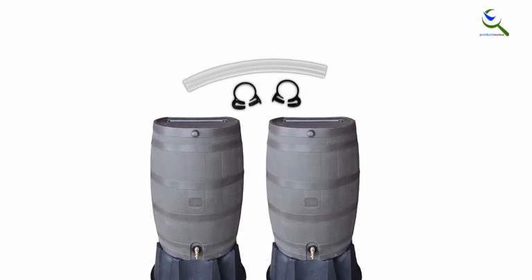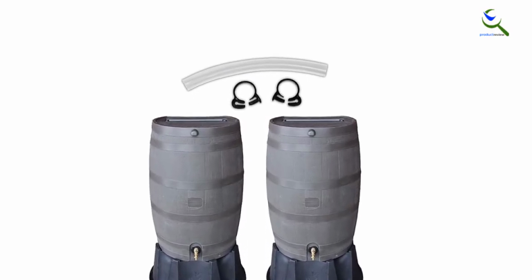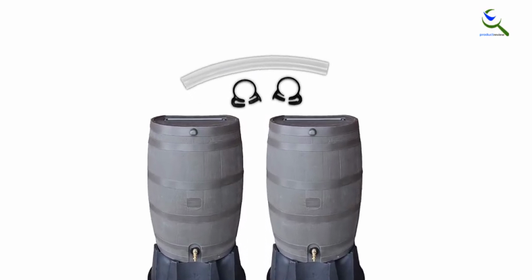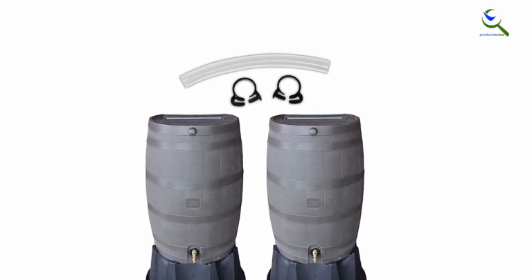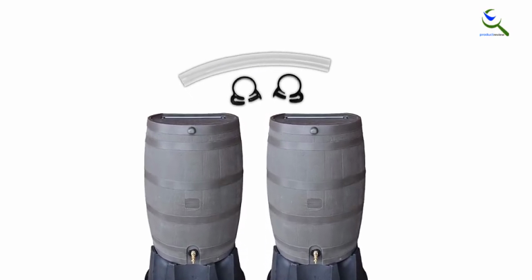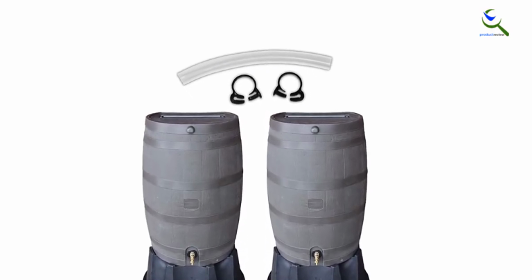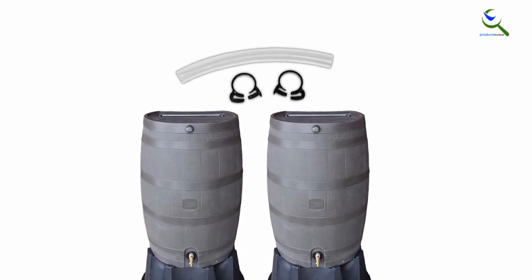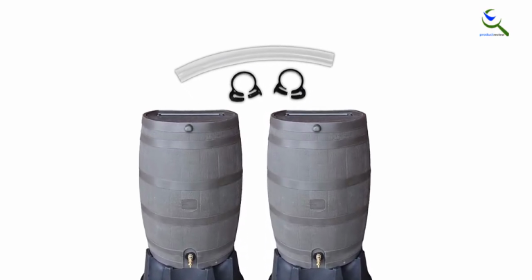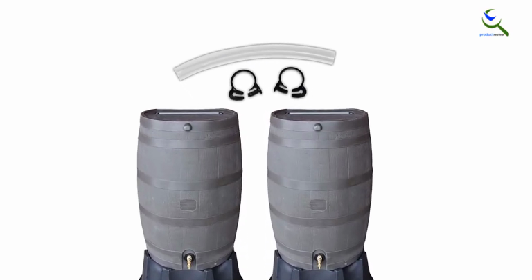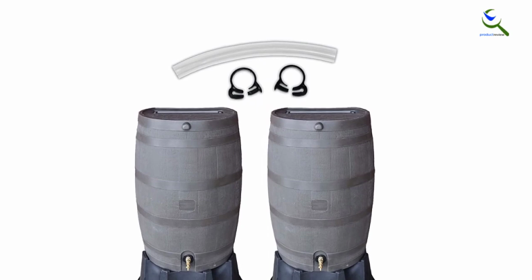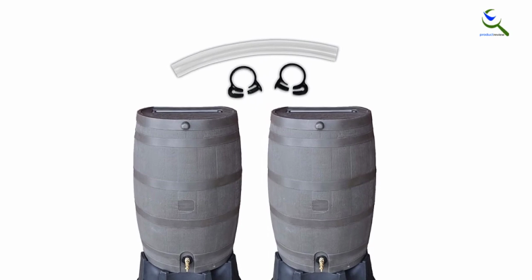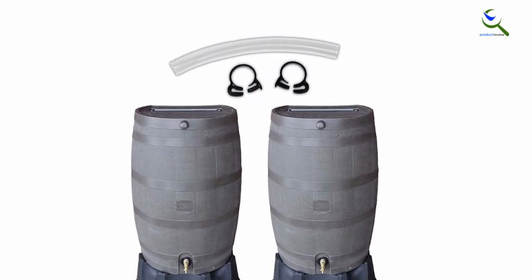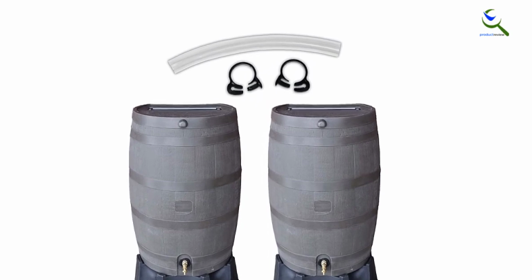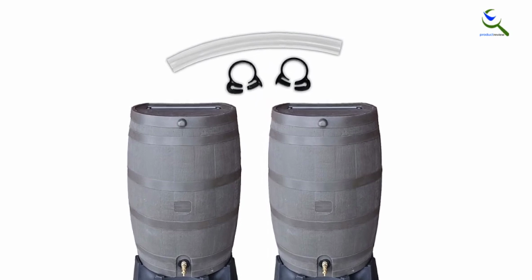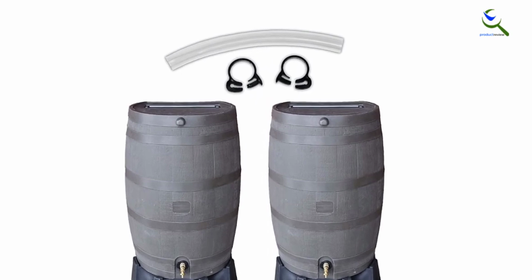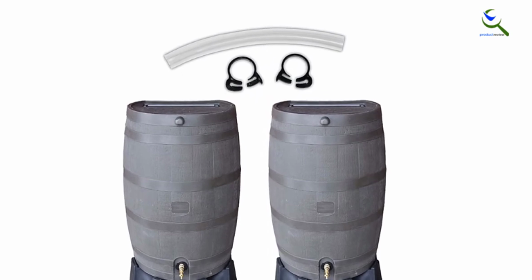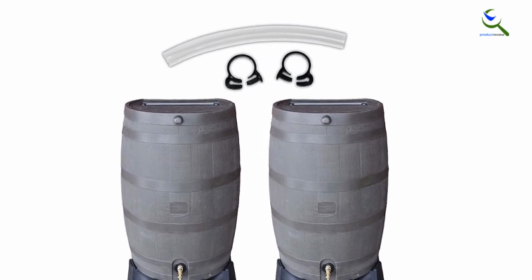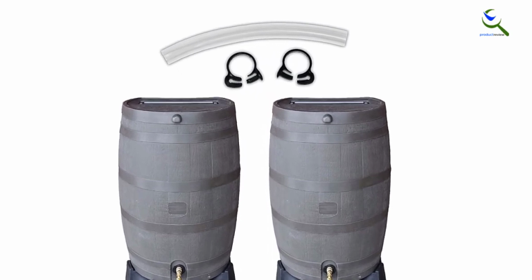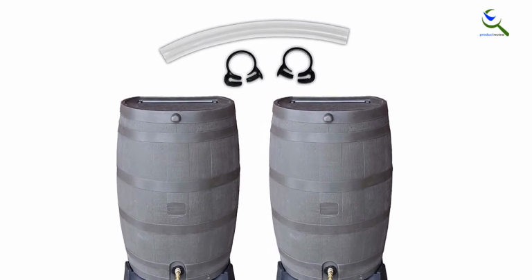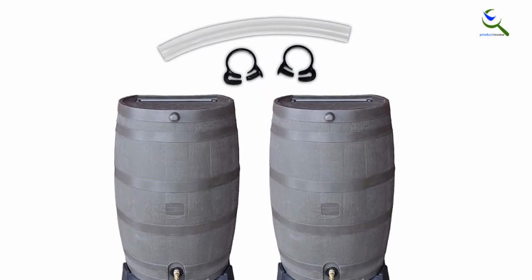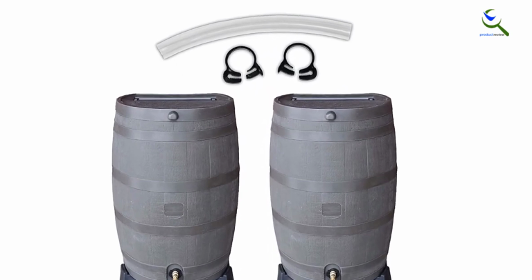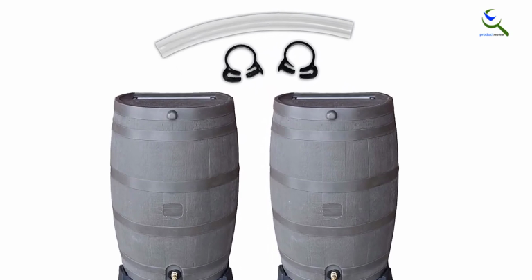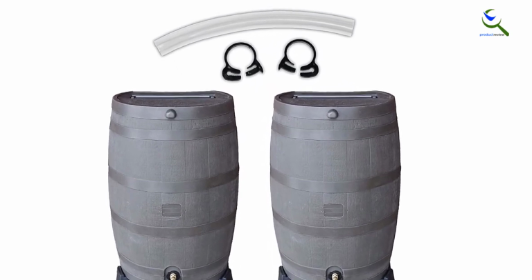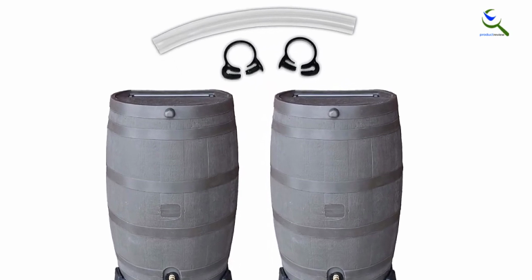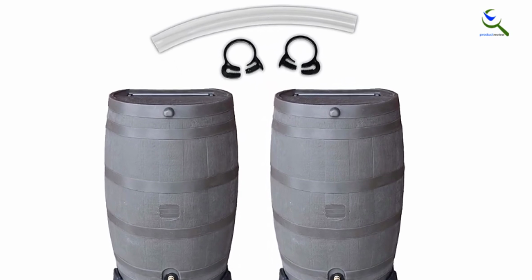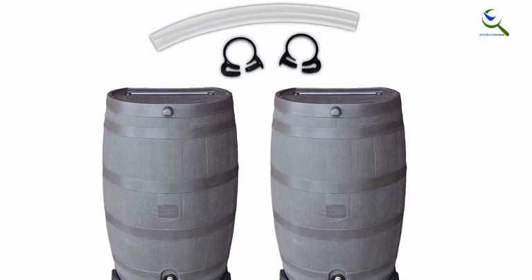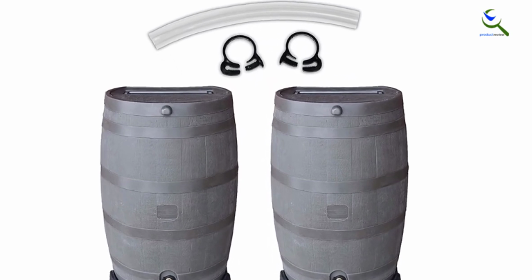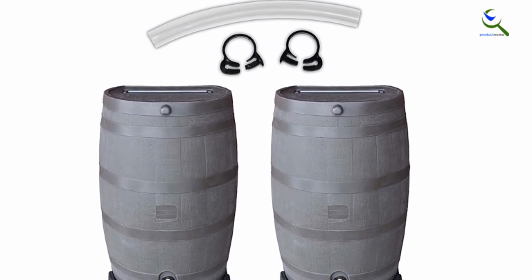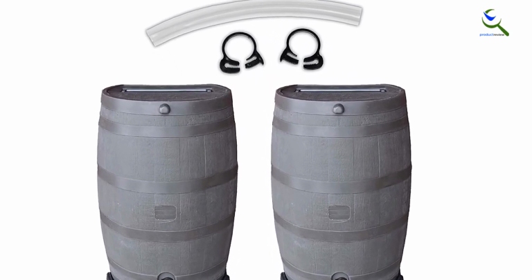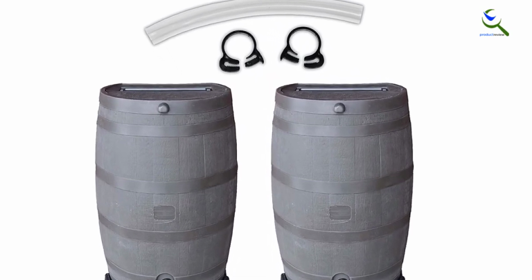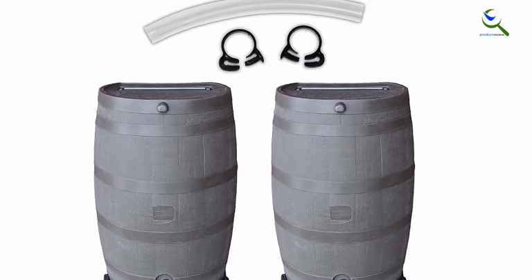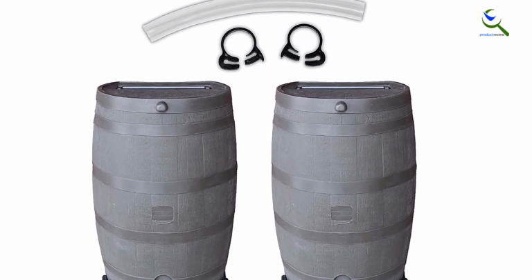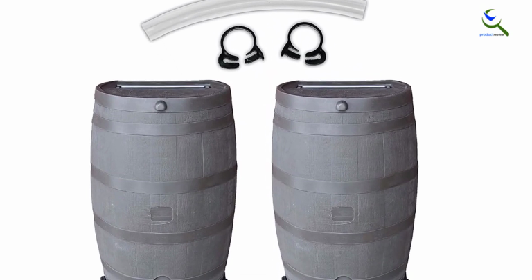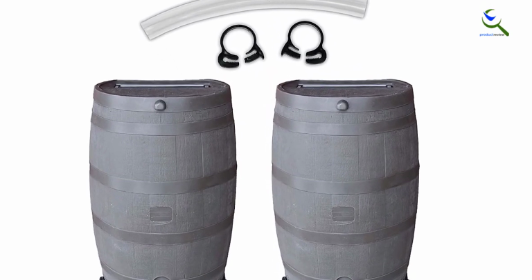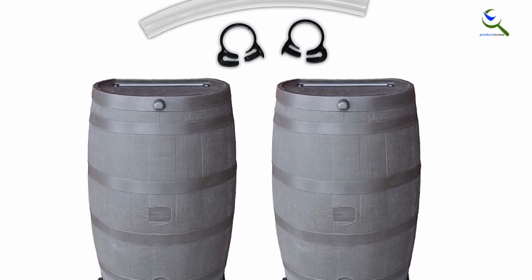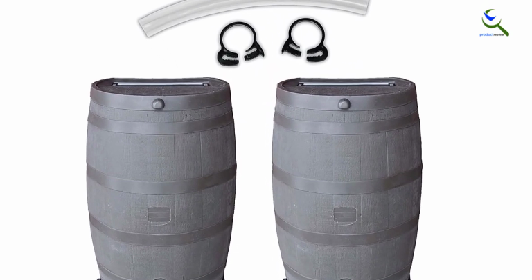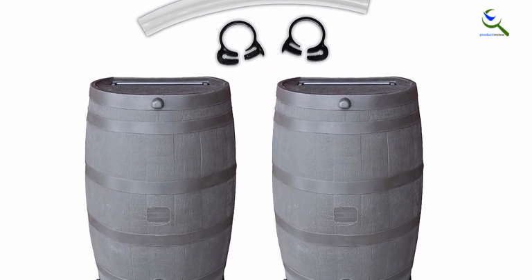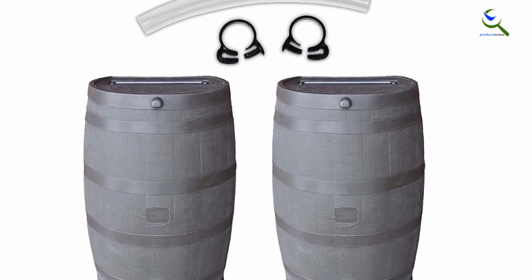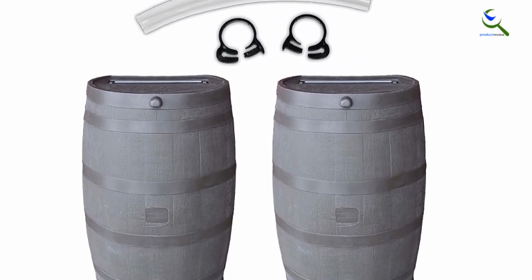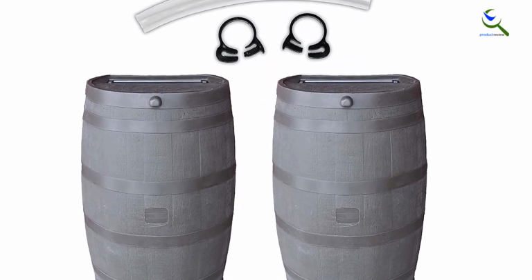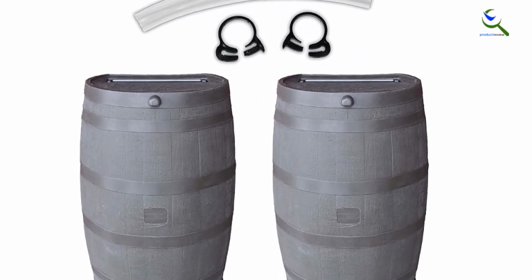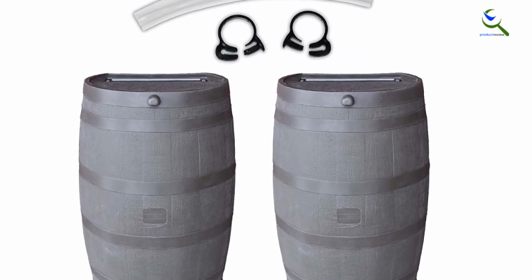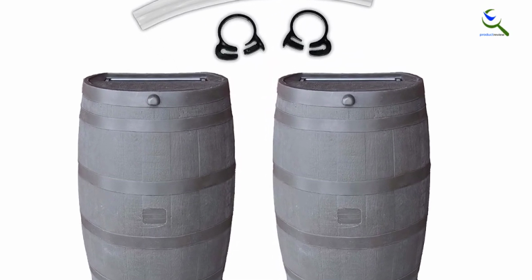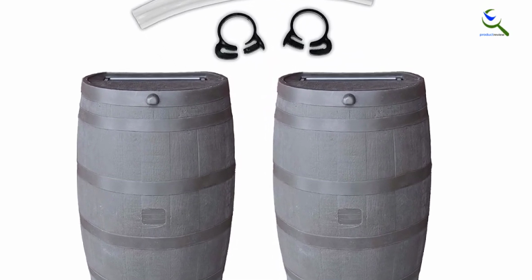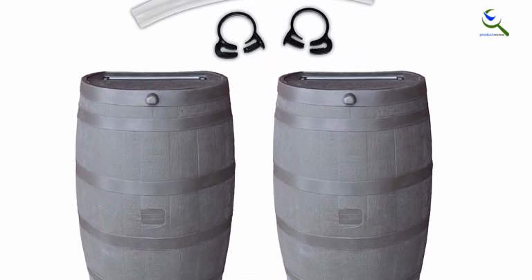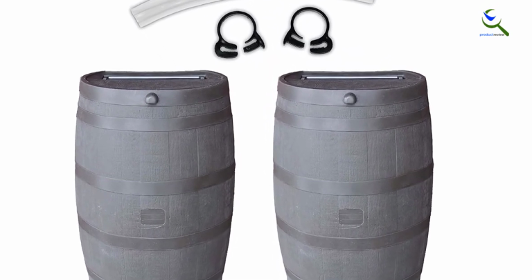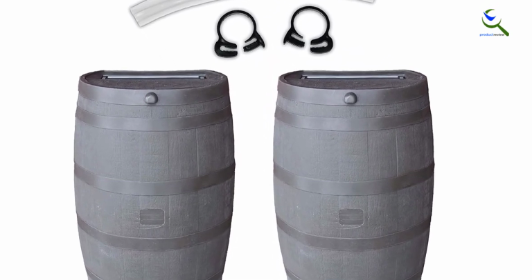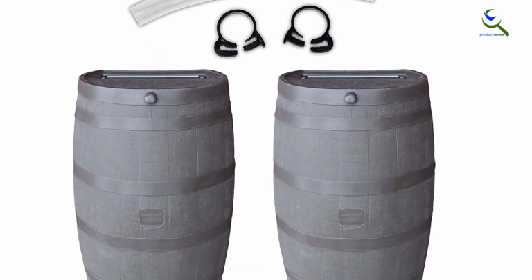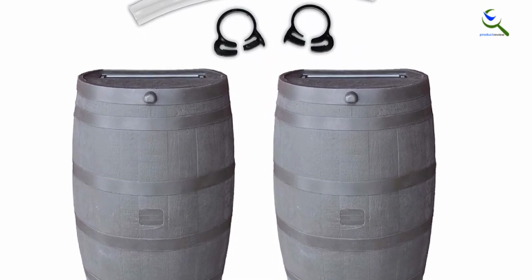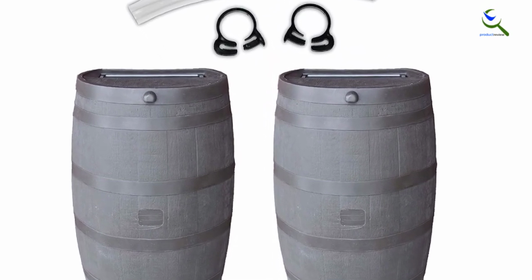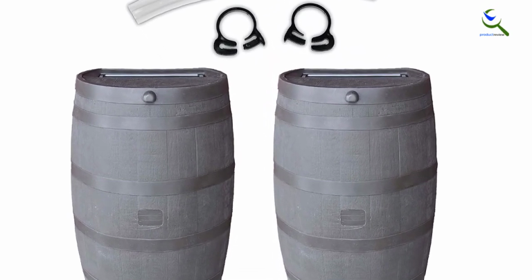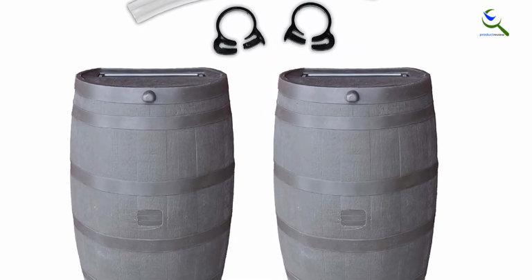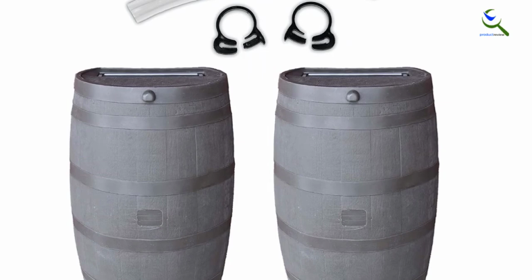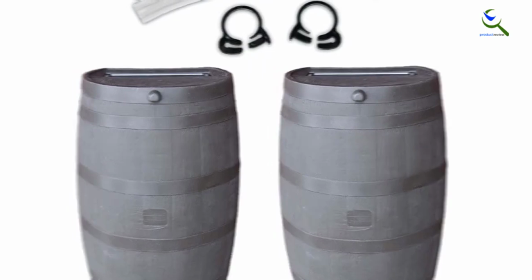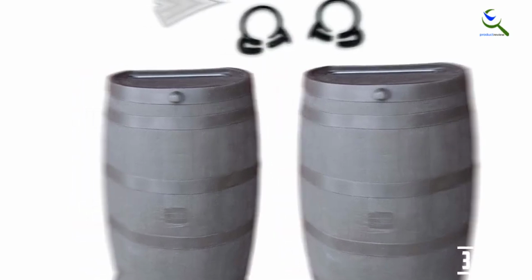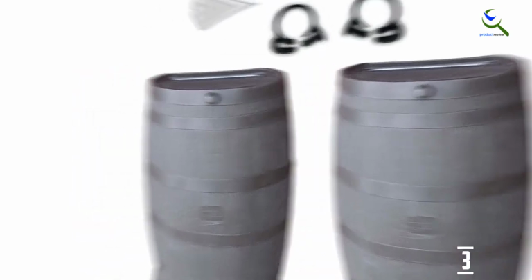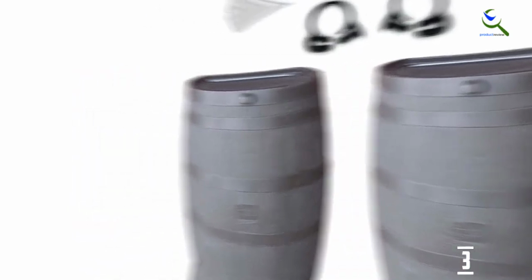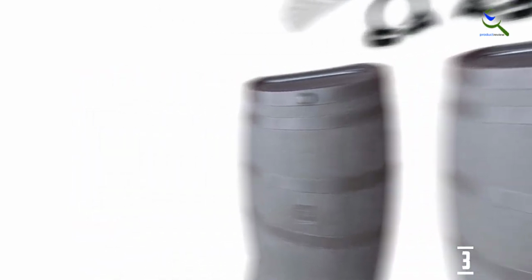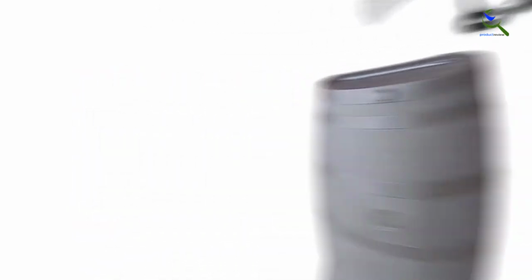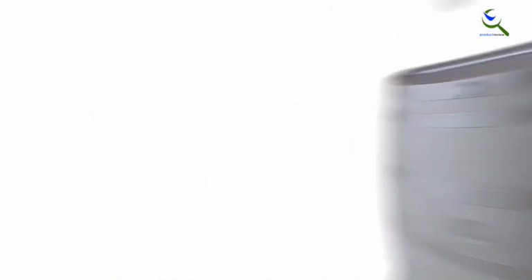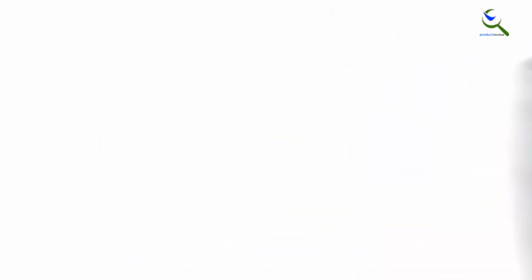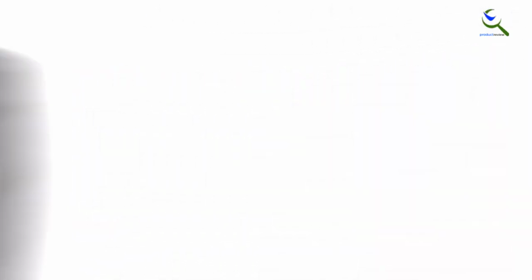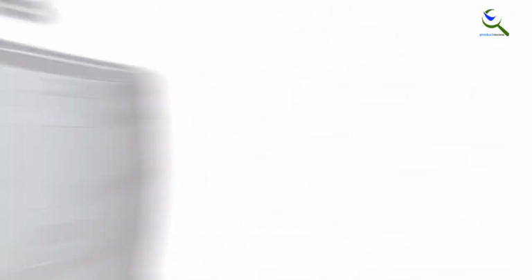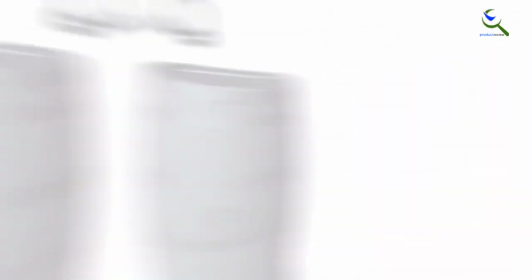However, it can bulge out when full. It has dual overflow valves and can be connected to other rain barrels to collect even more rainwater.